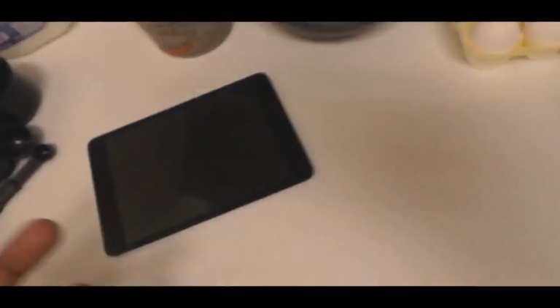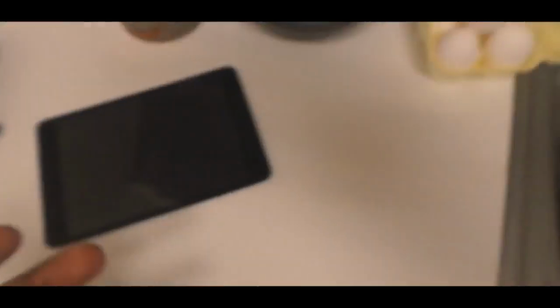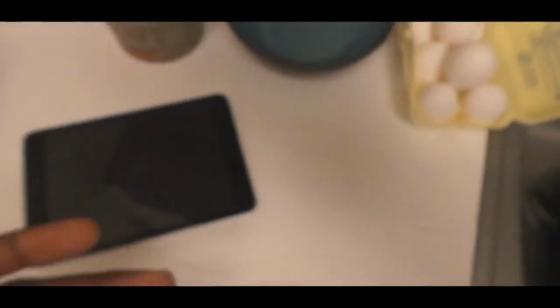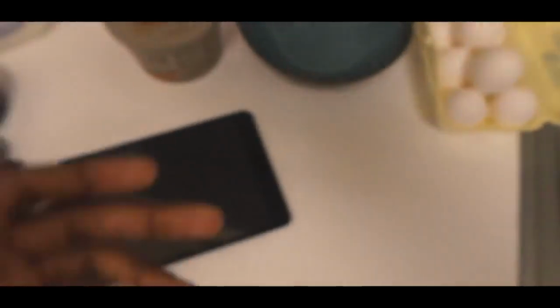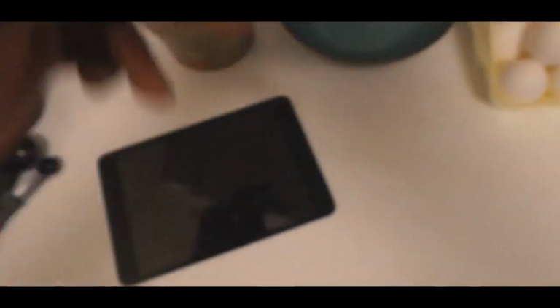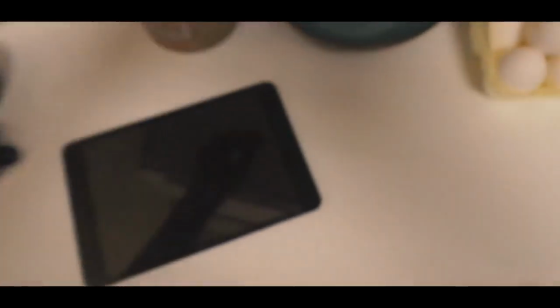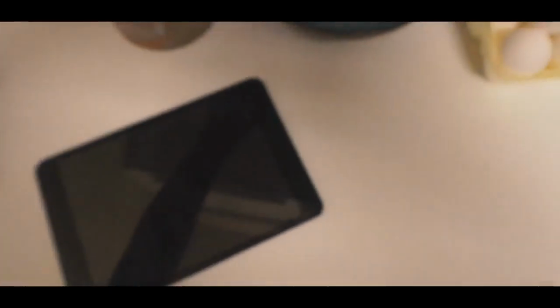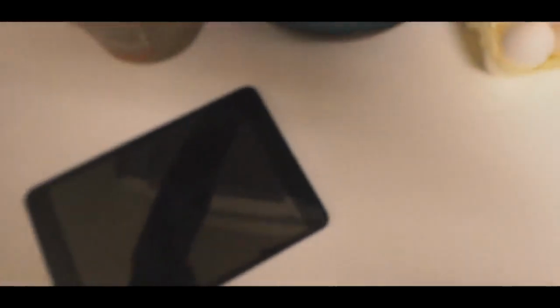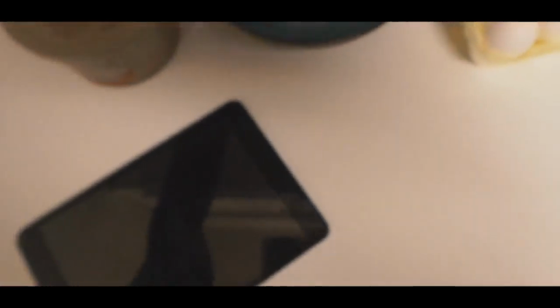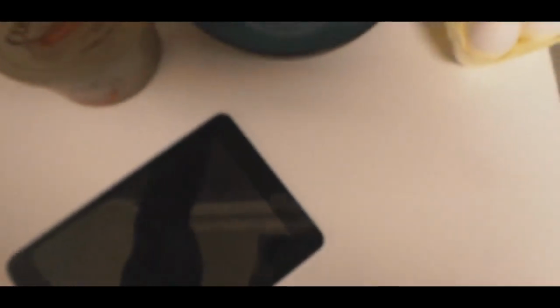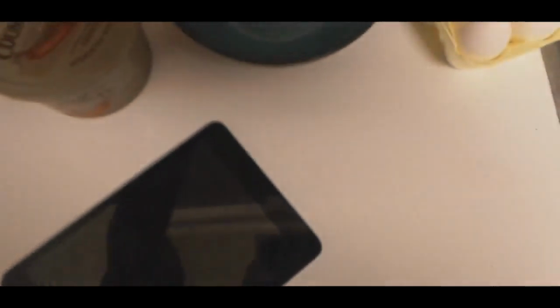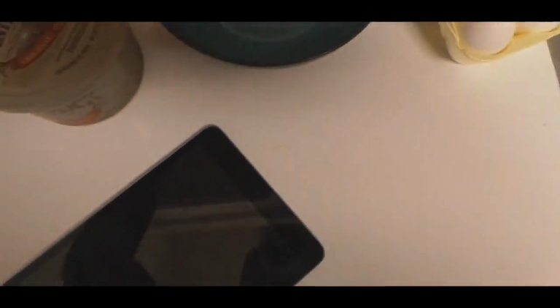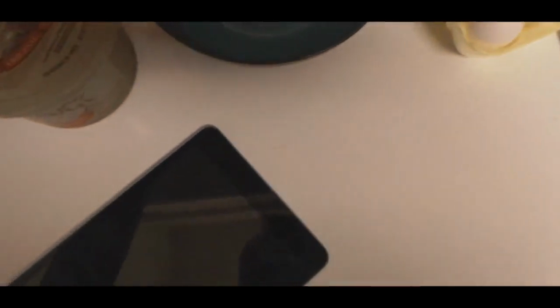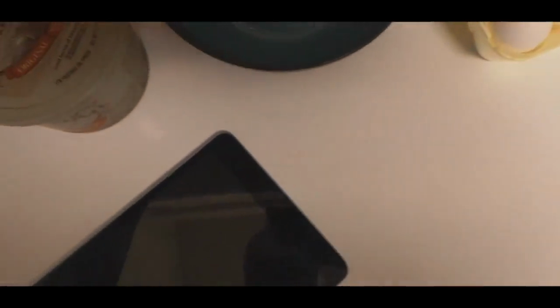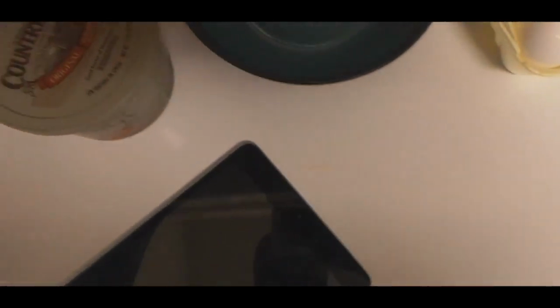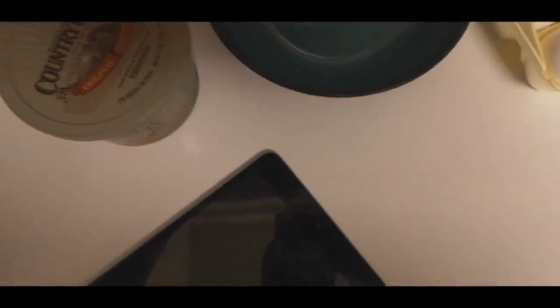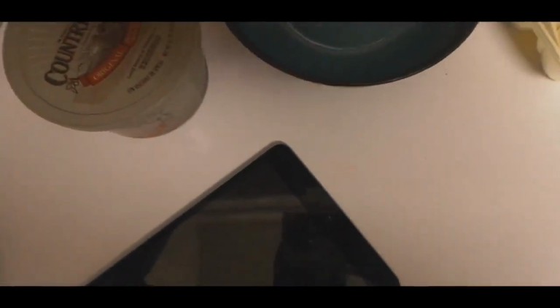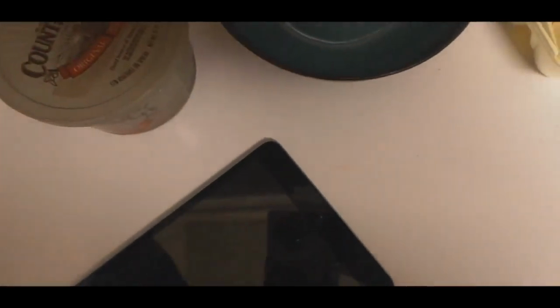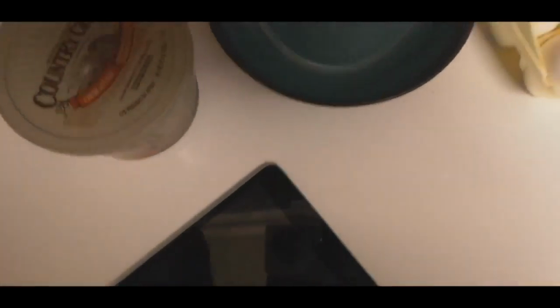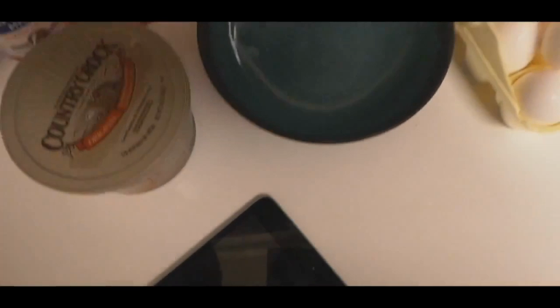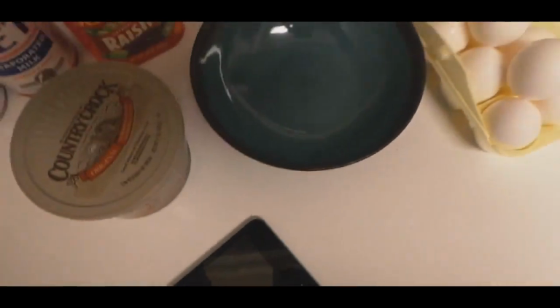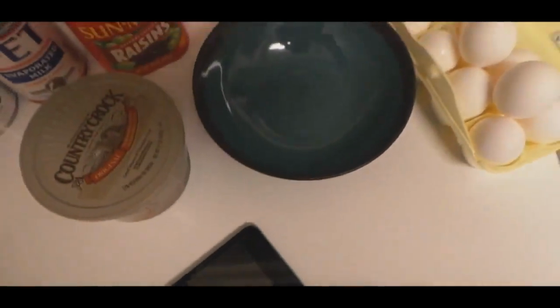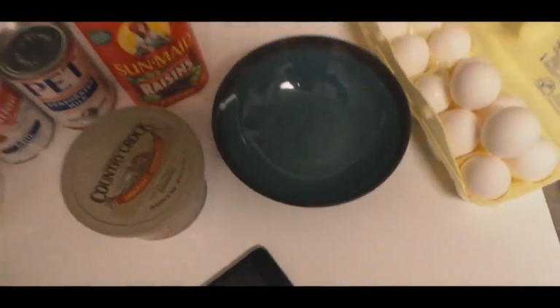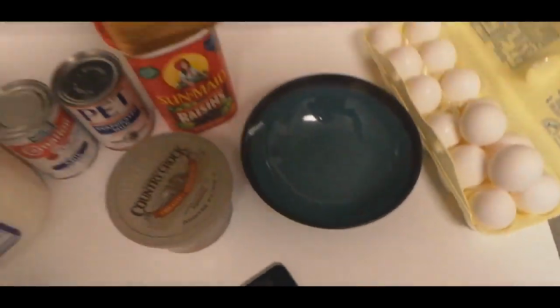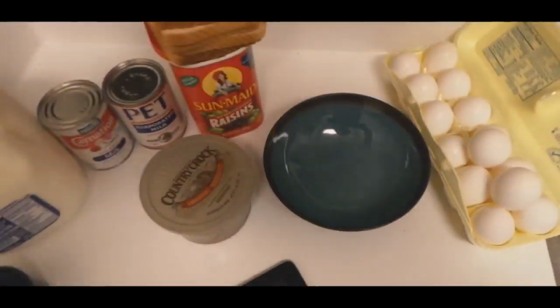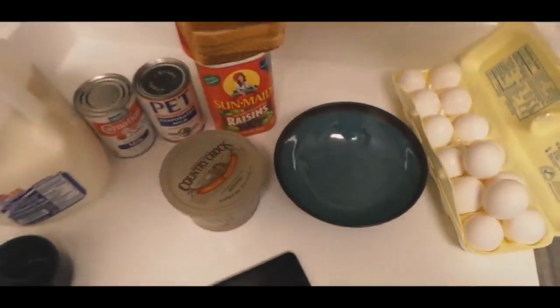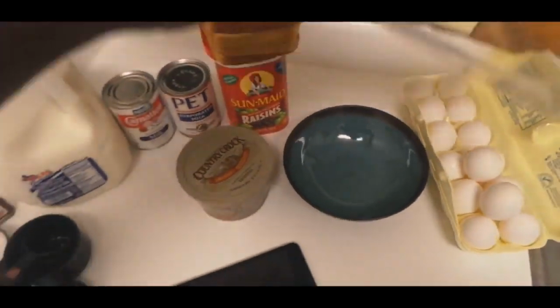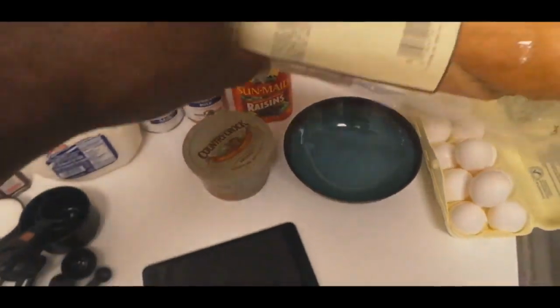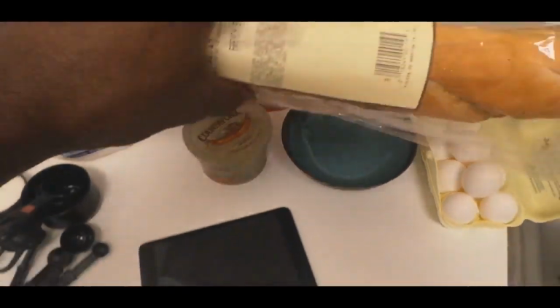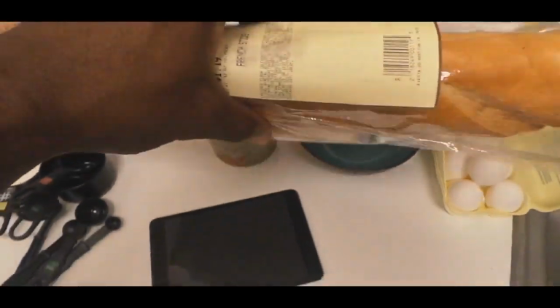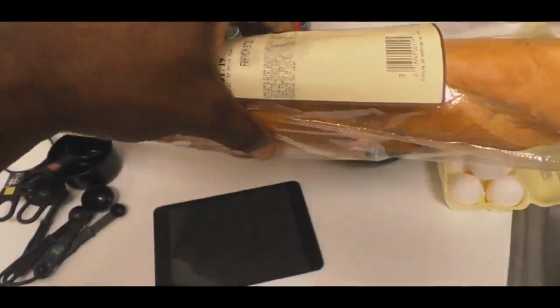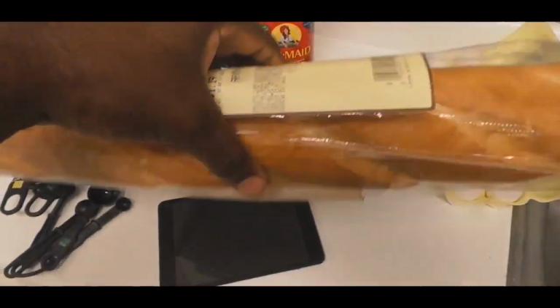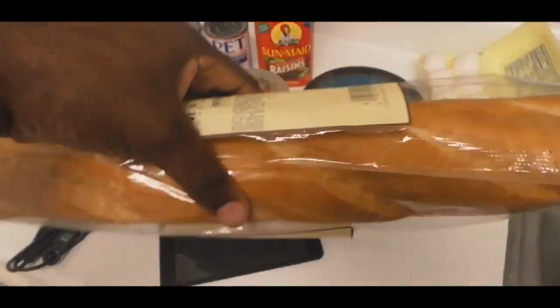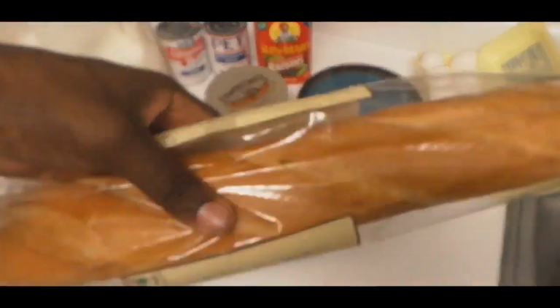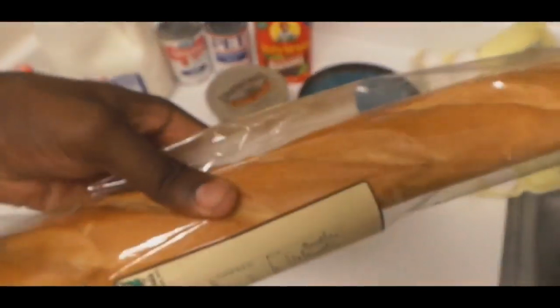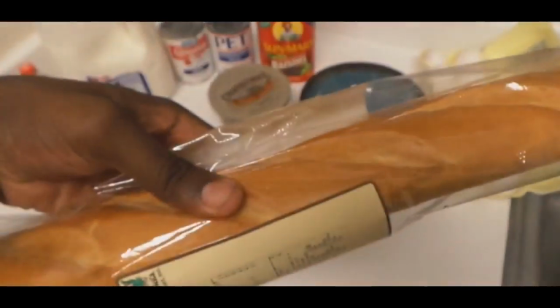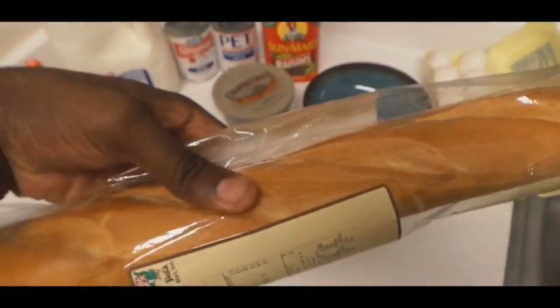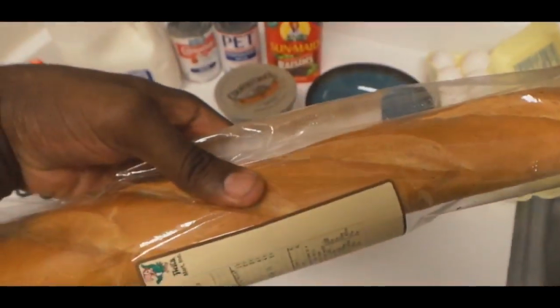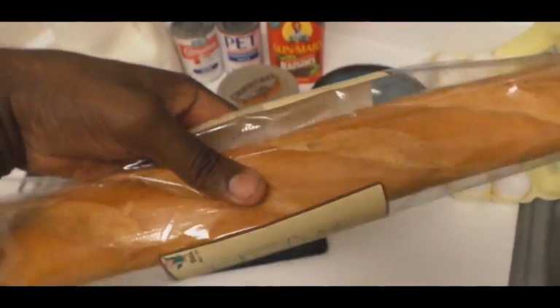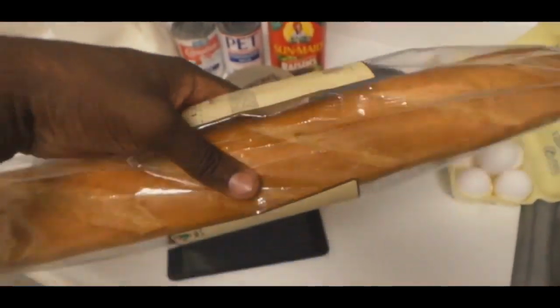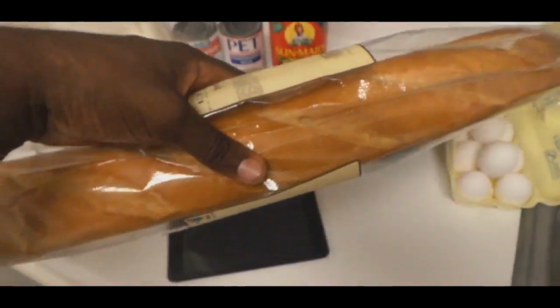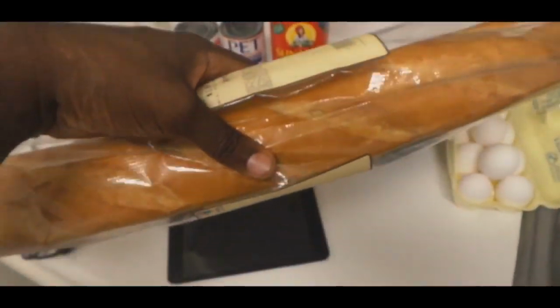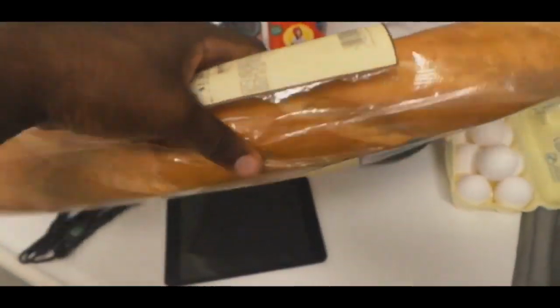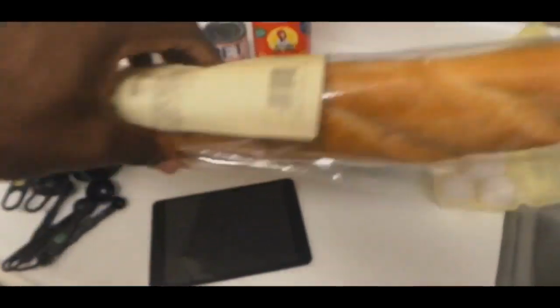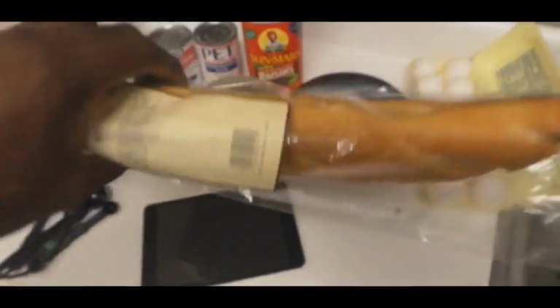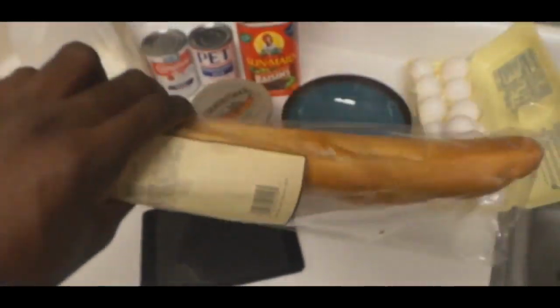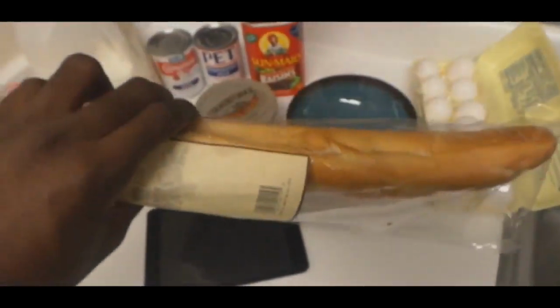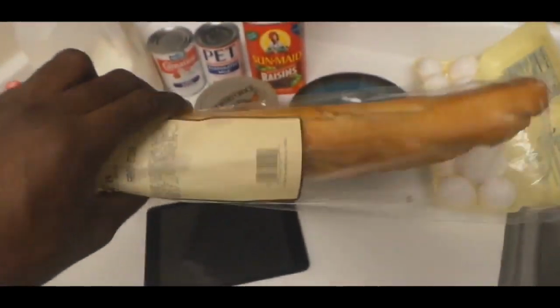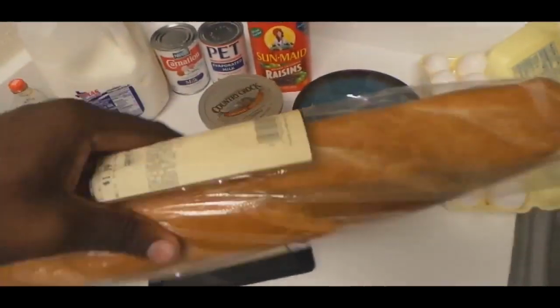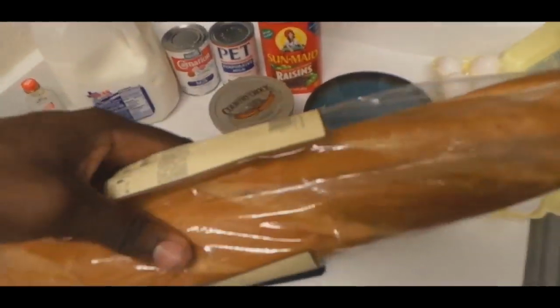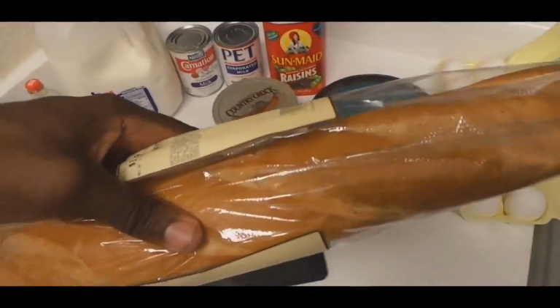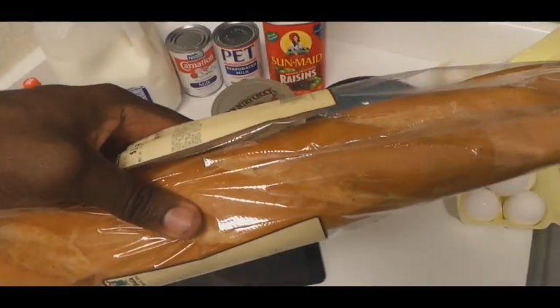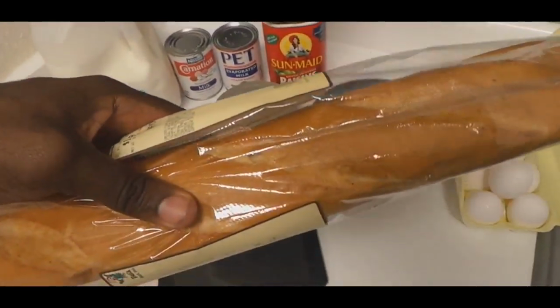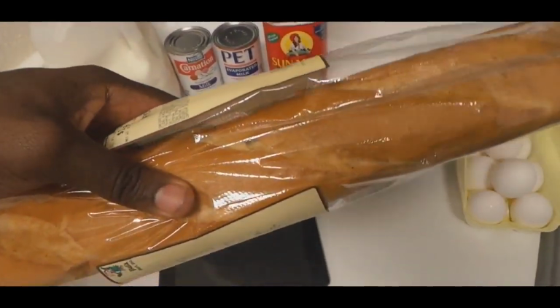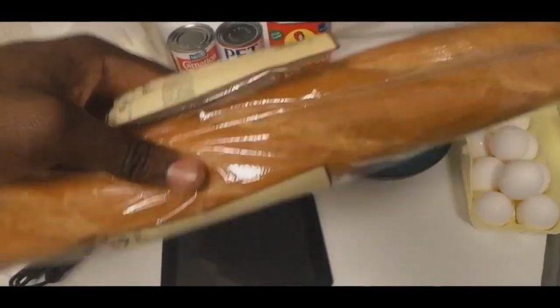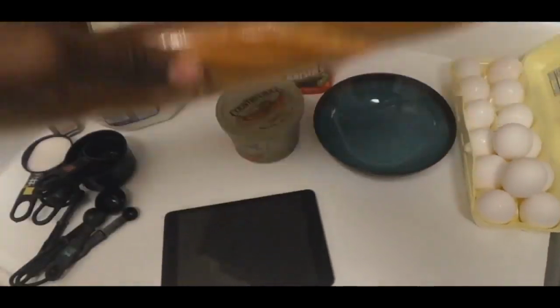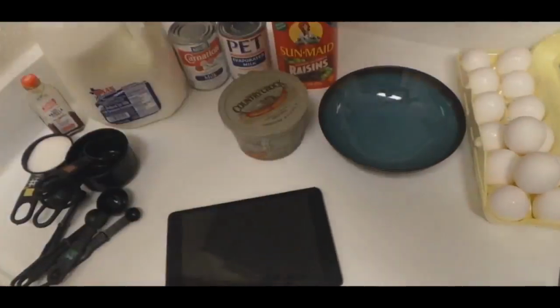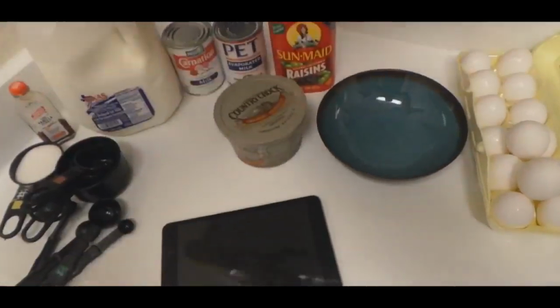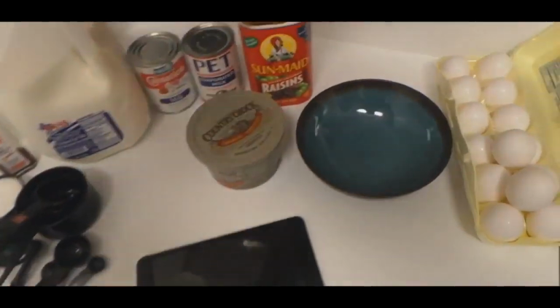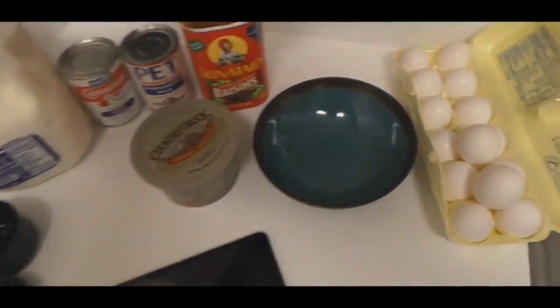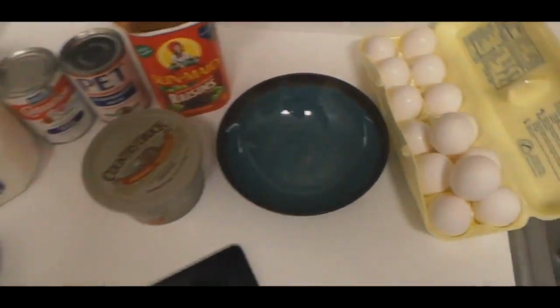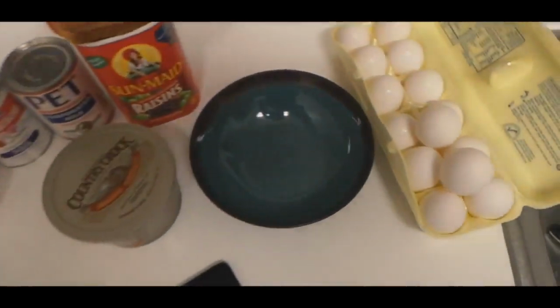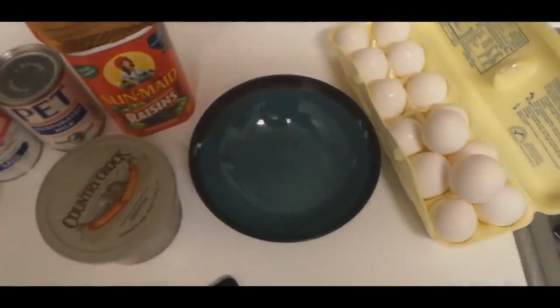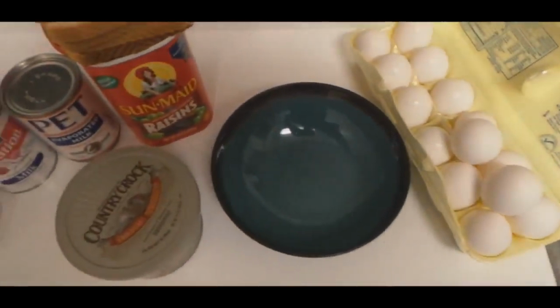Everybody's going to tear it up. And we got some pullboy bread right here. I'm going to show y'all what I'm going to do with this. We're going to keep it Gucci, baby.